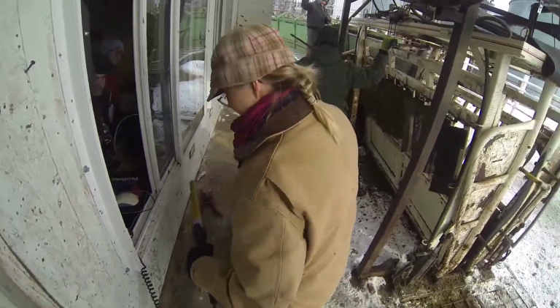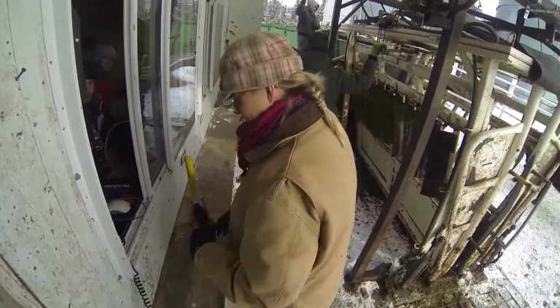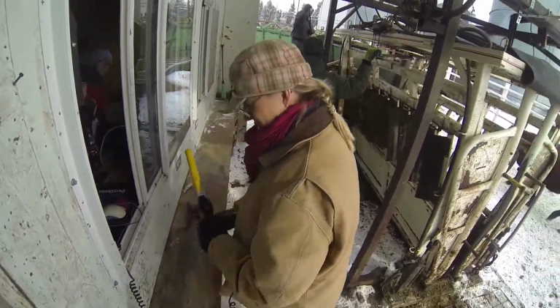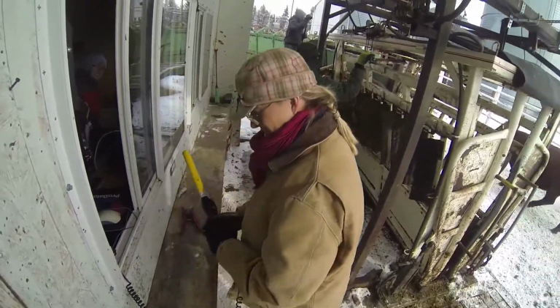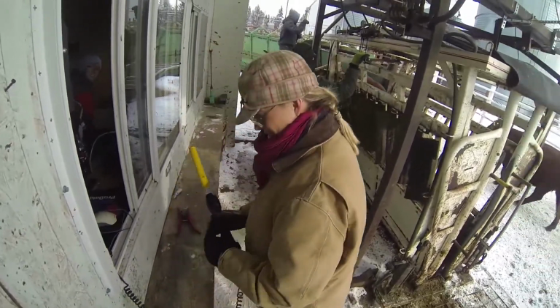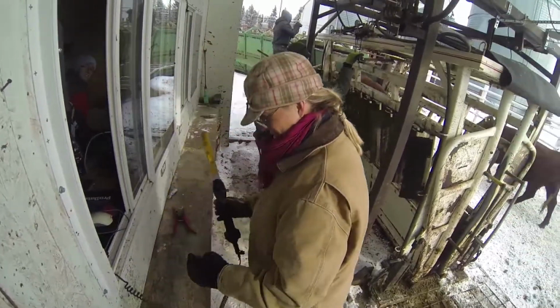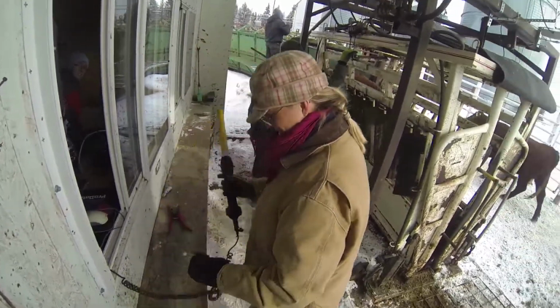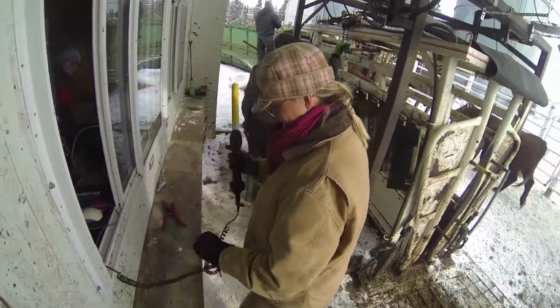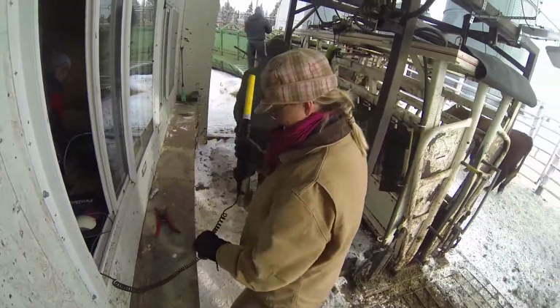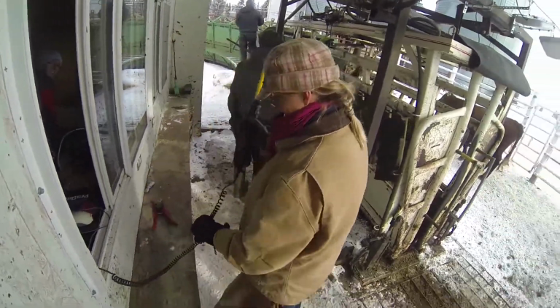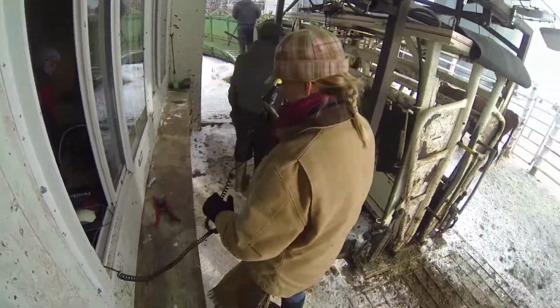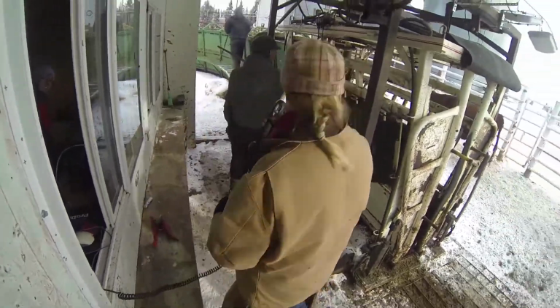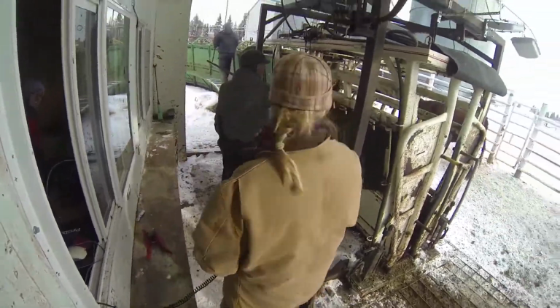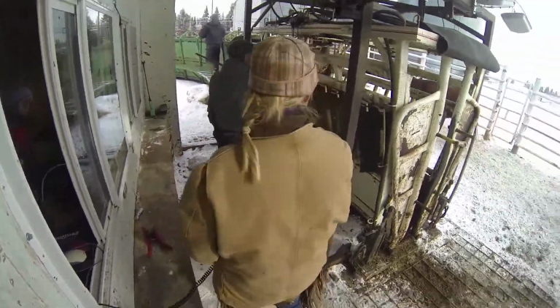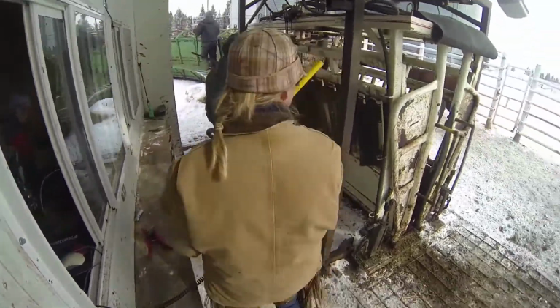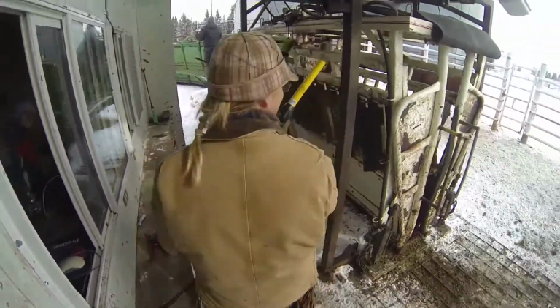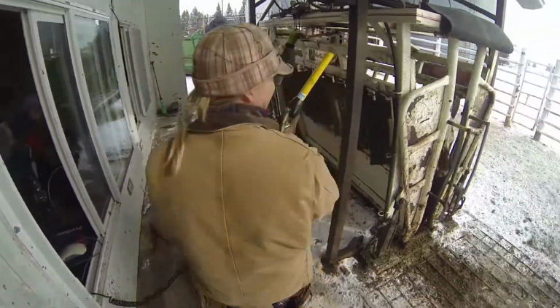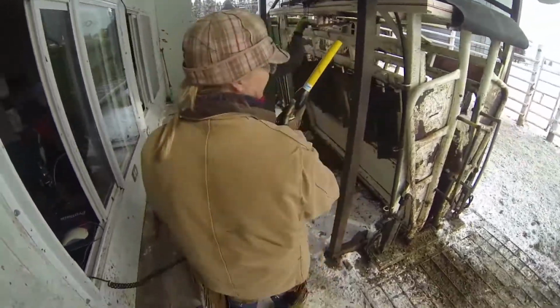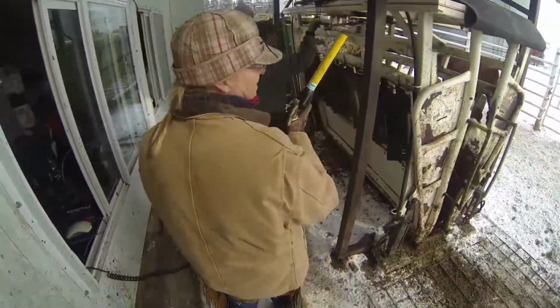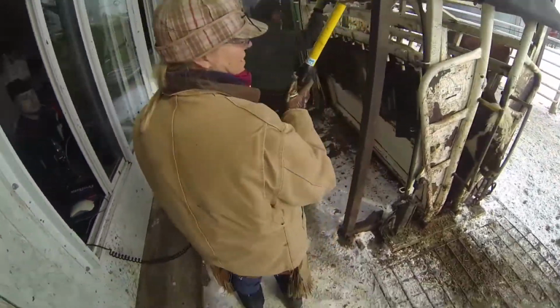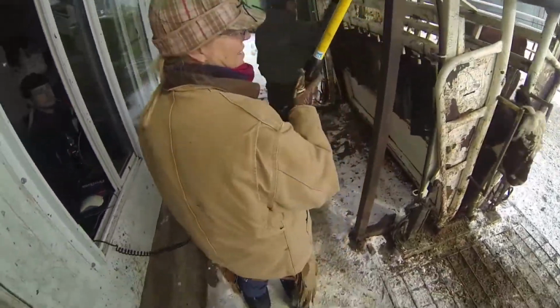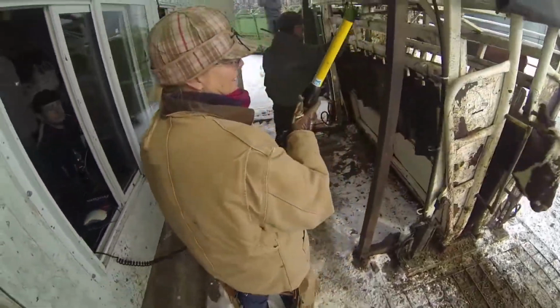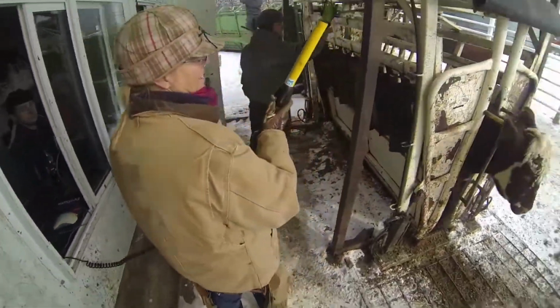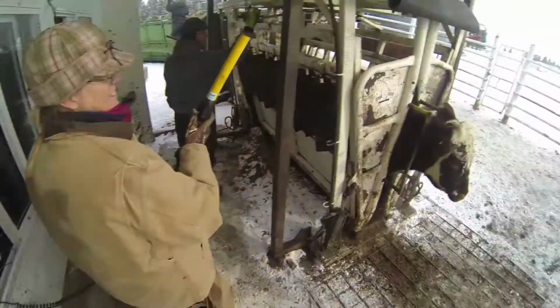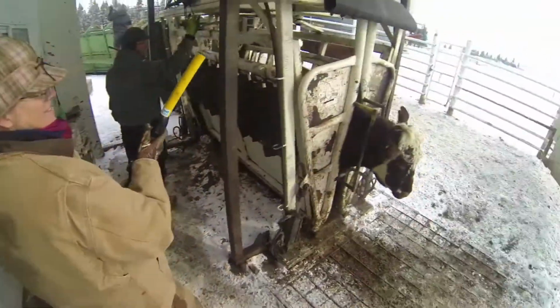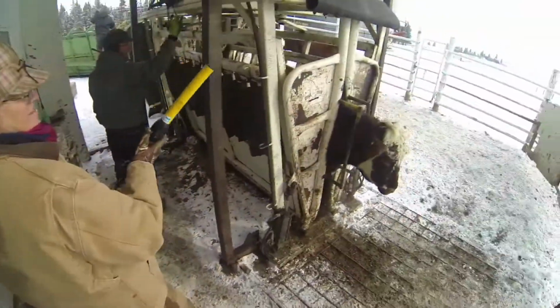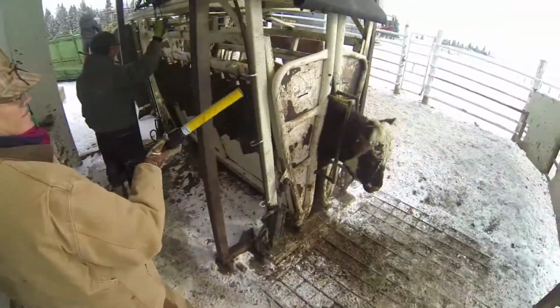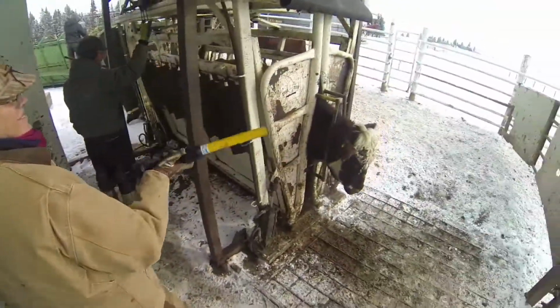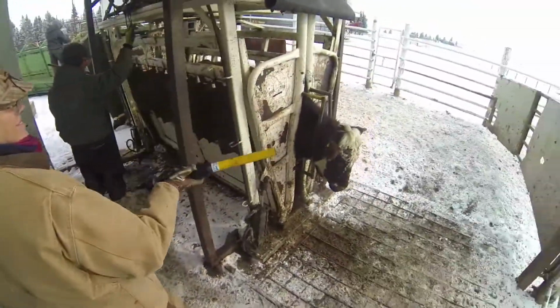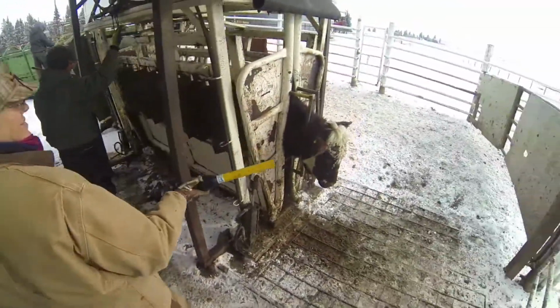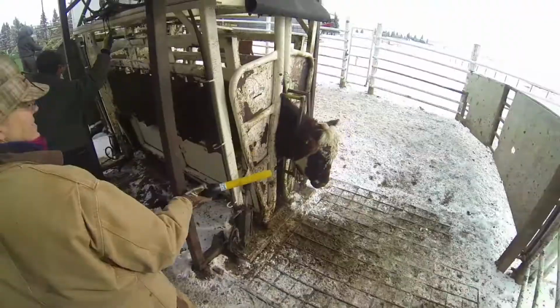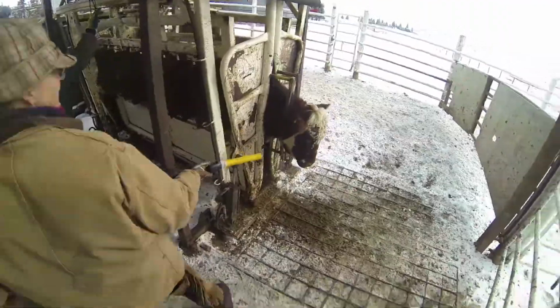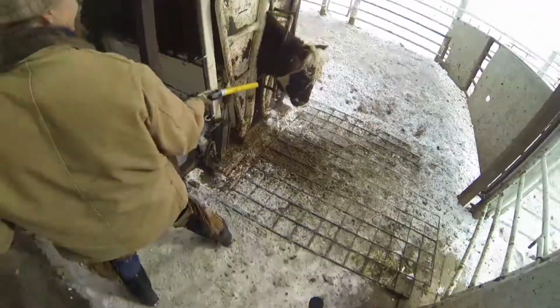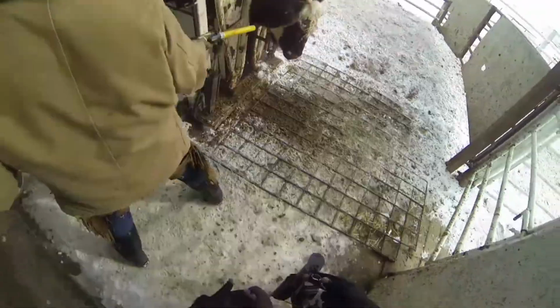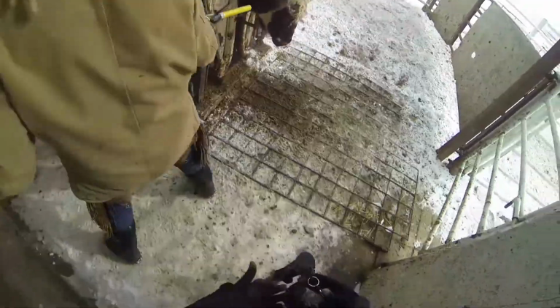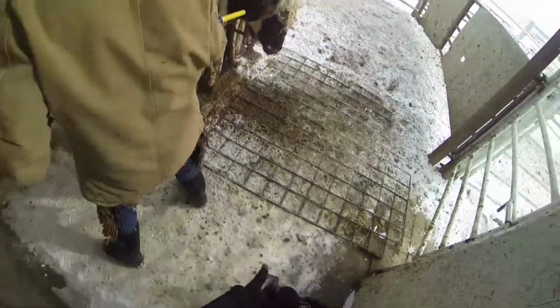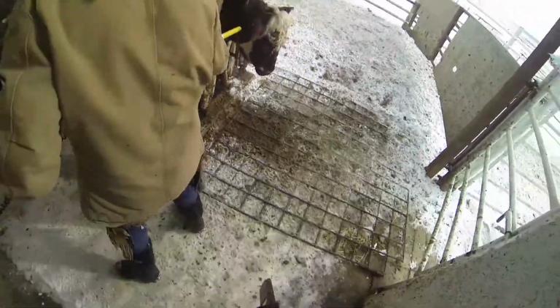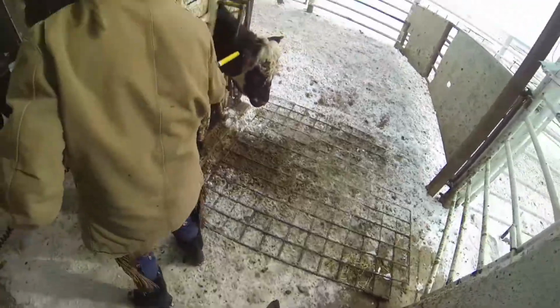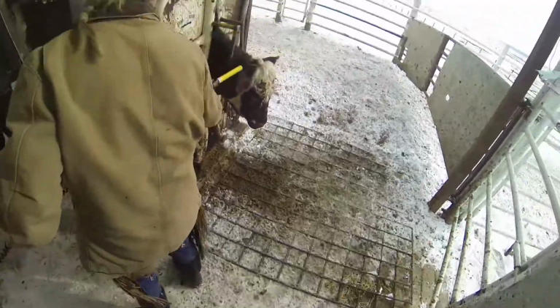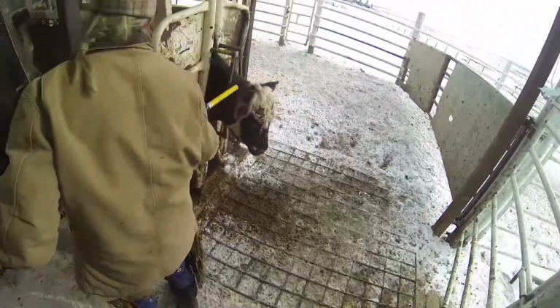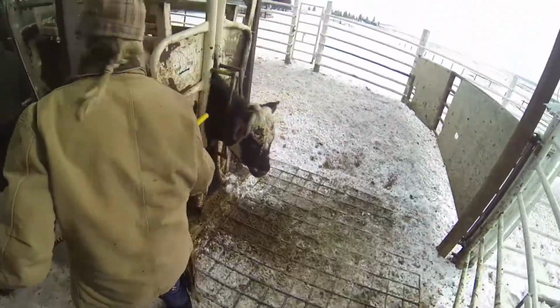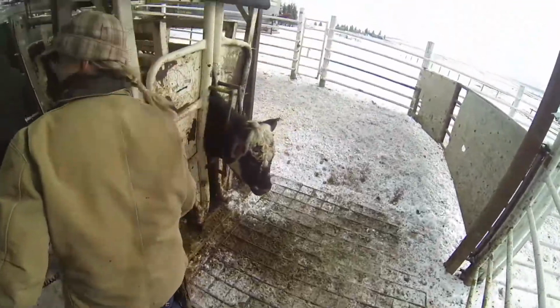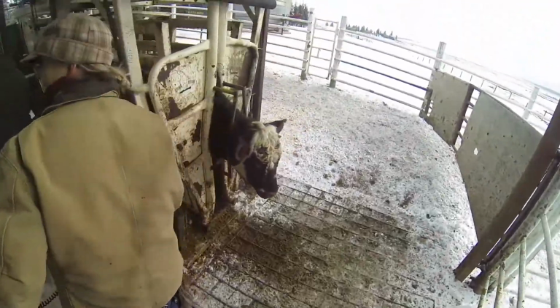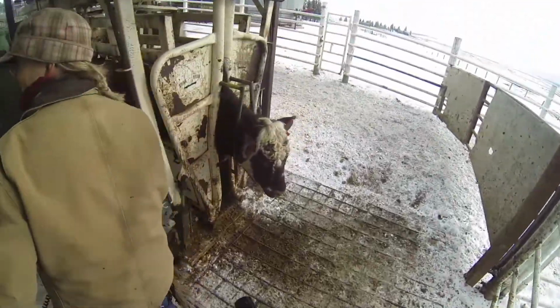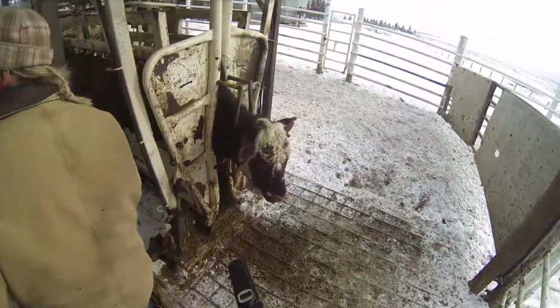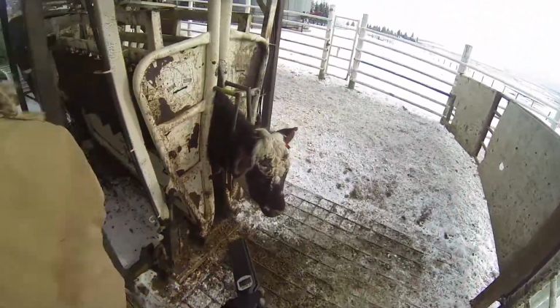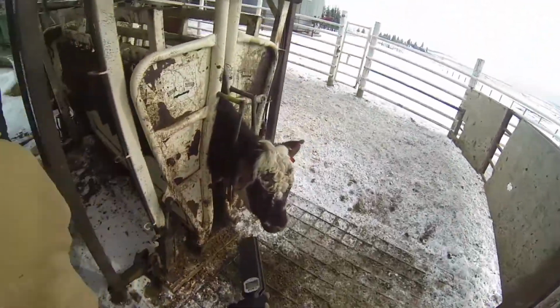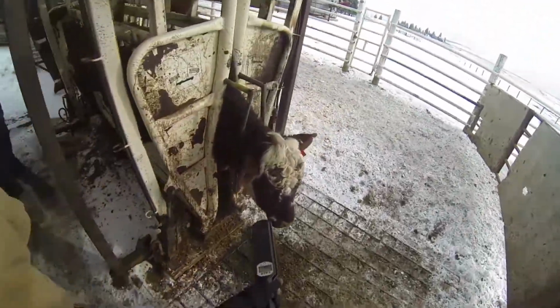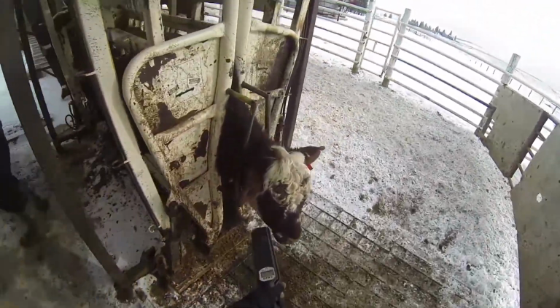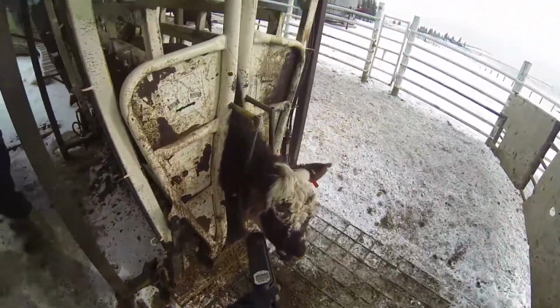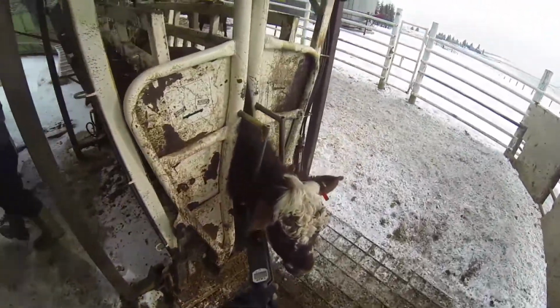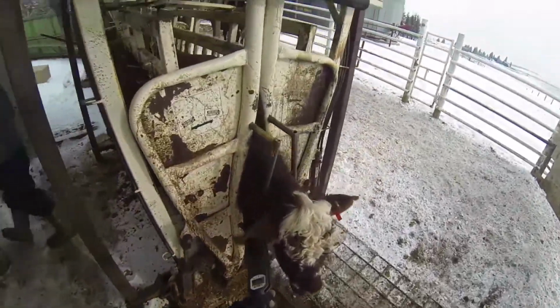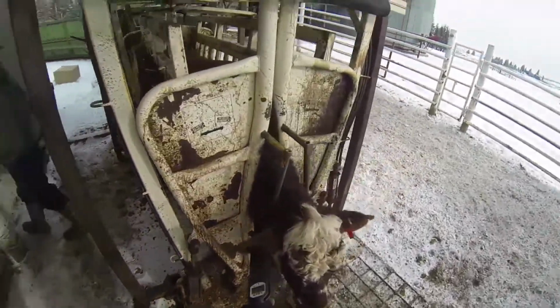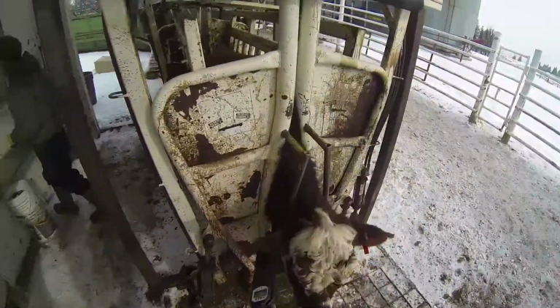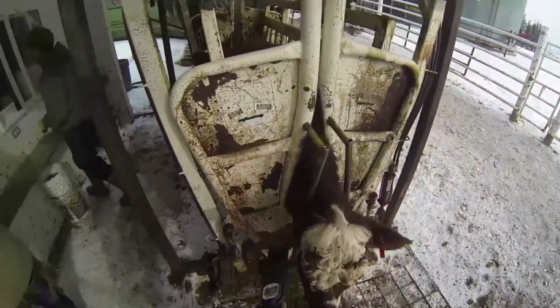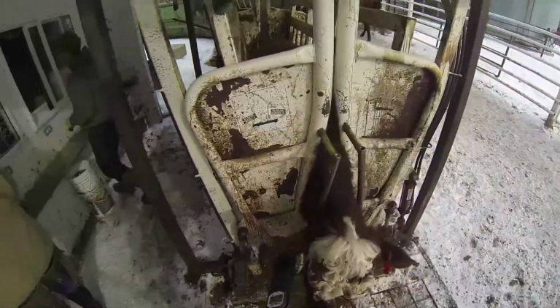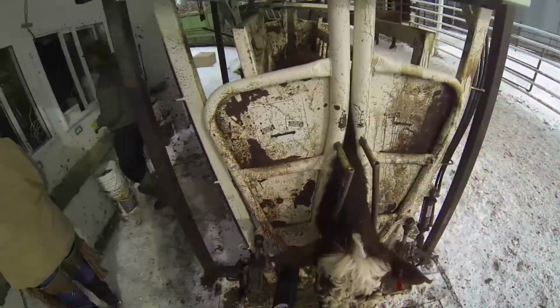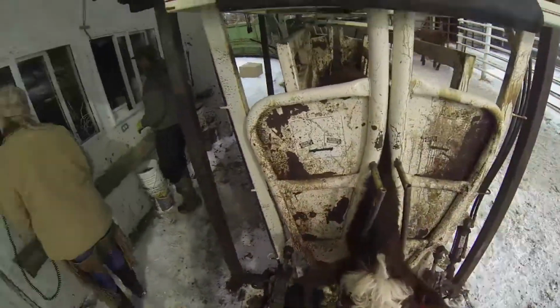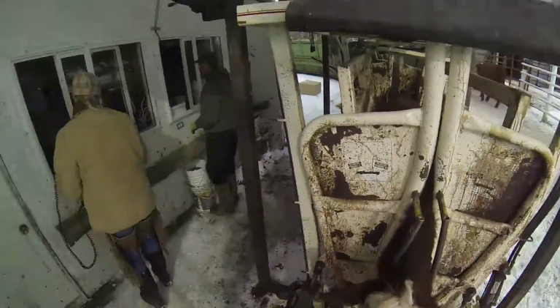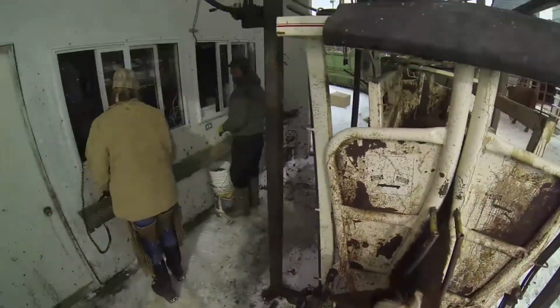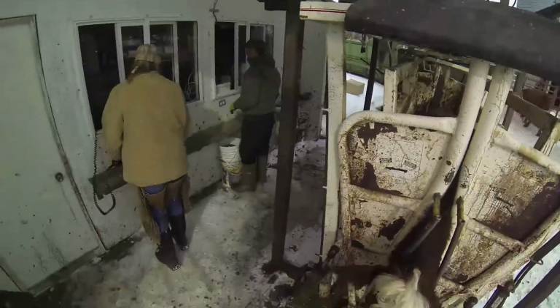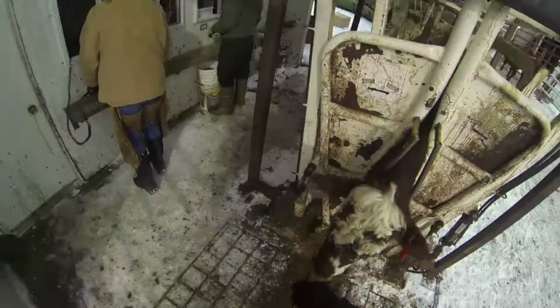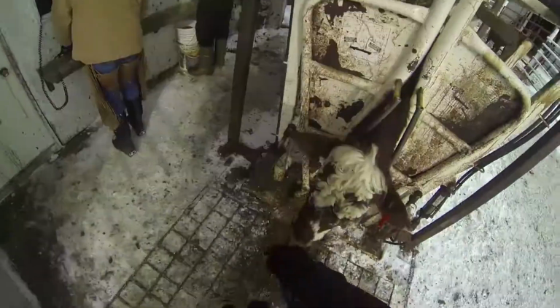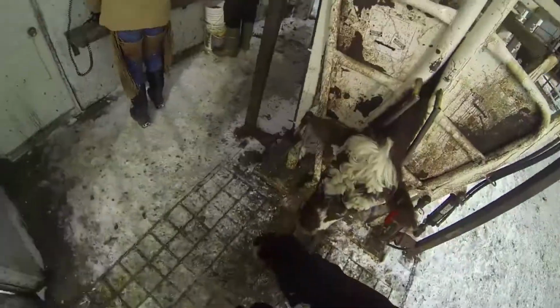The SAIT Rad Lab will continue working with the Canadian cattle industry to bring innovative solutions to the producers that need it most.